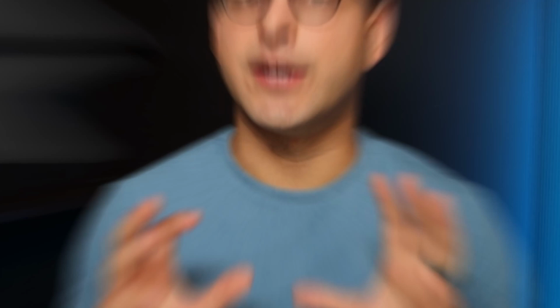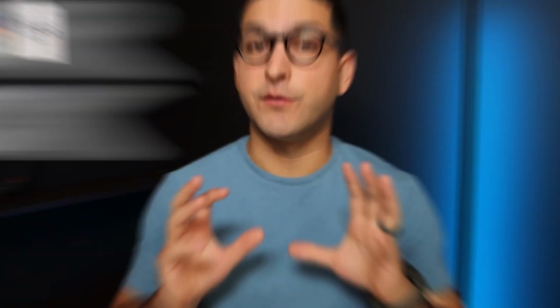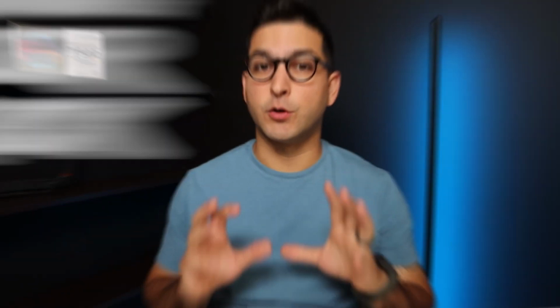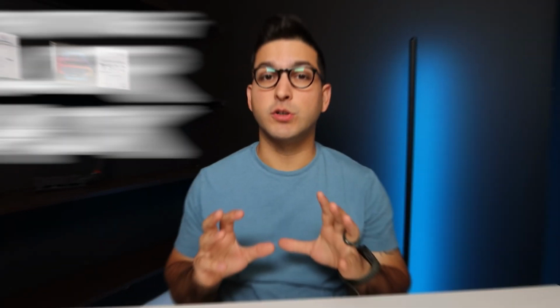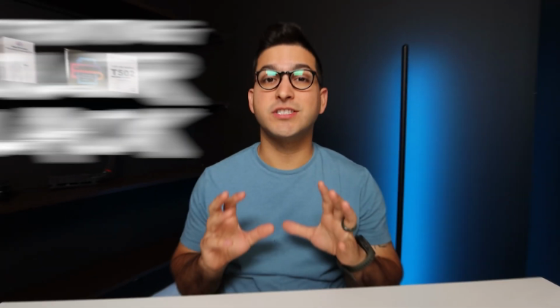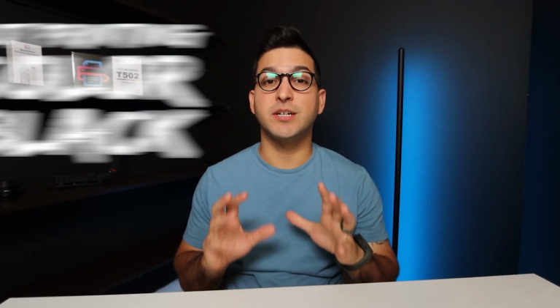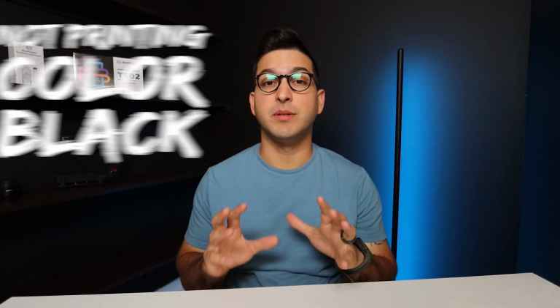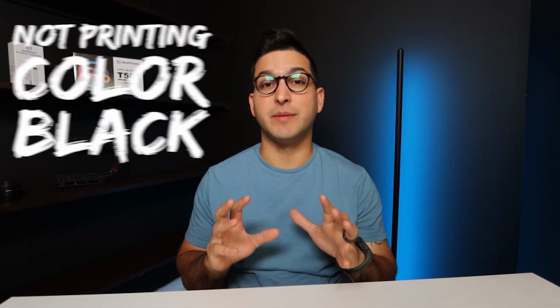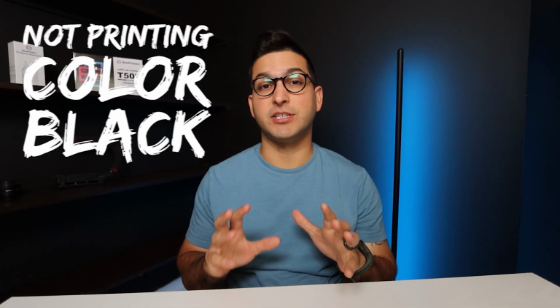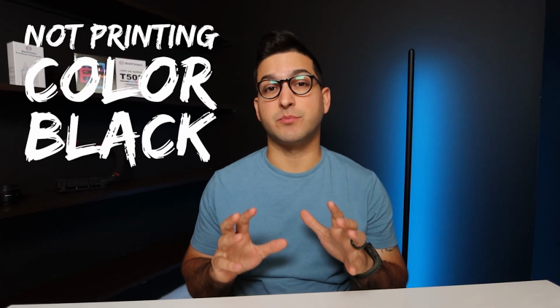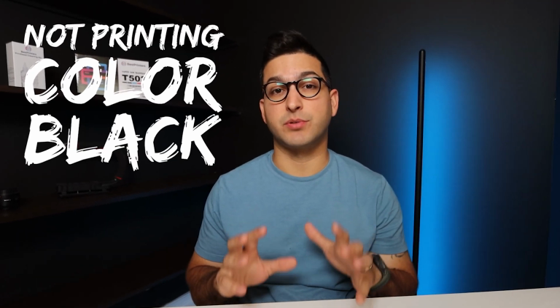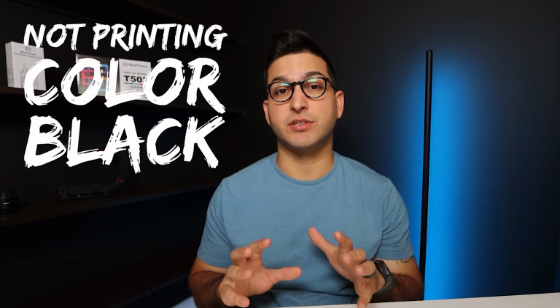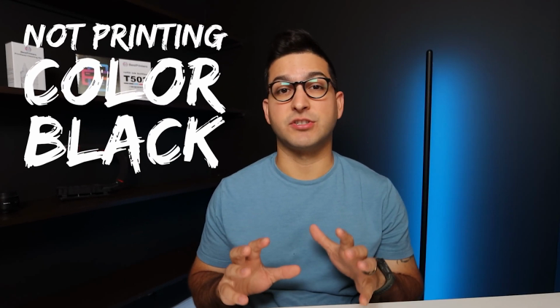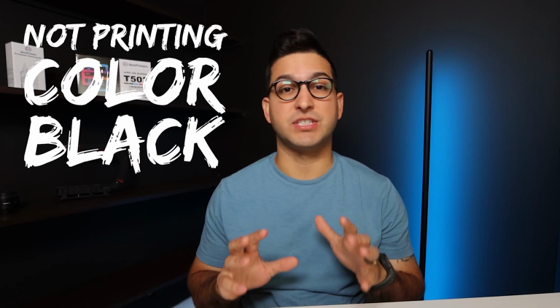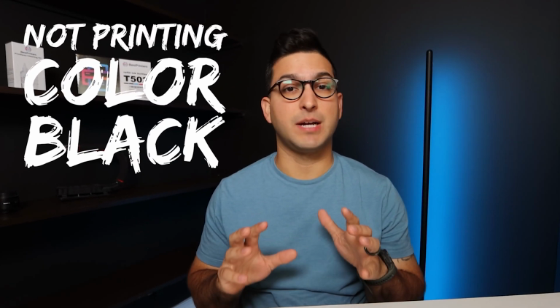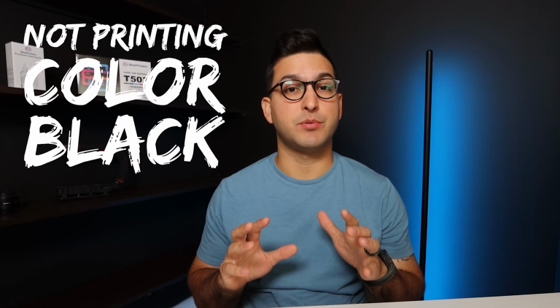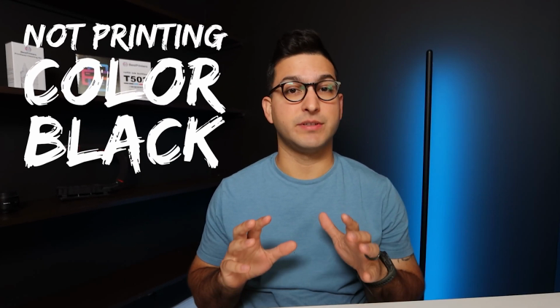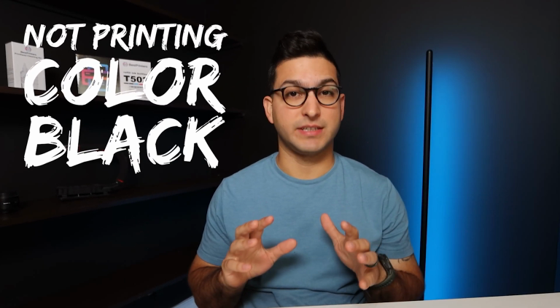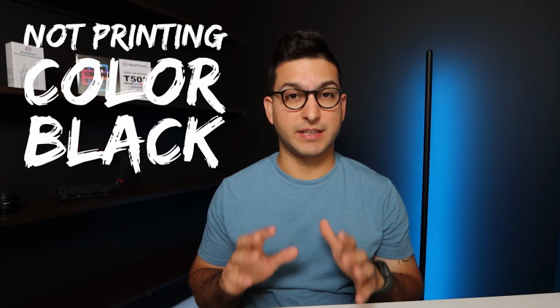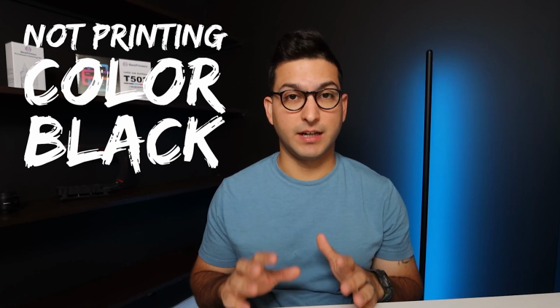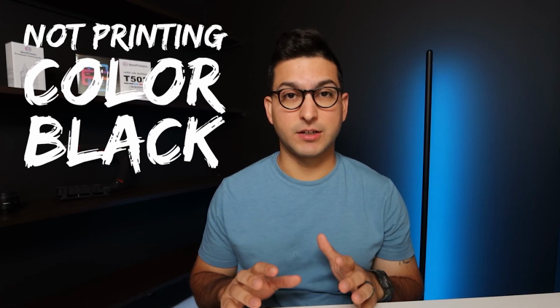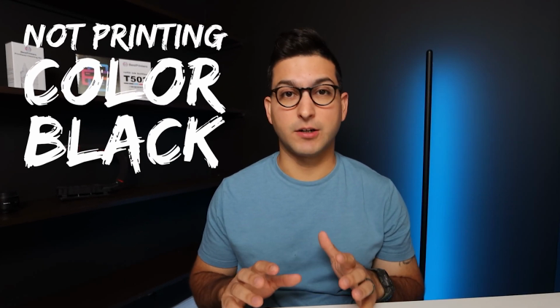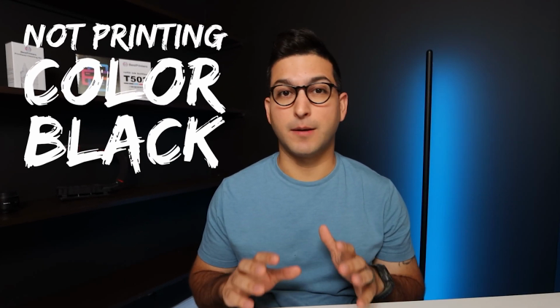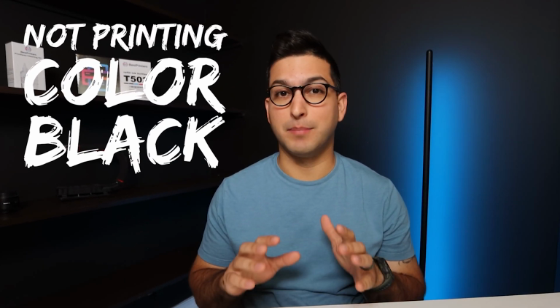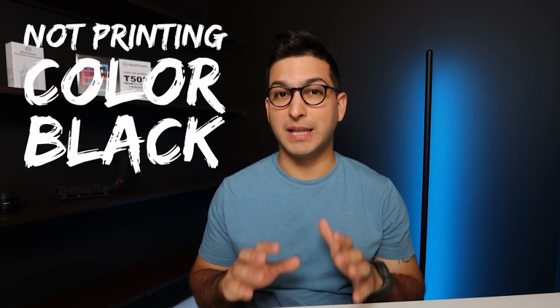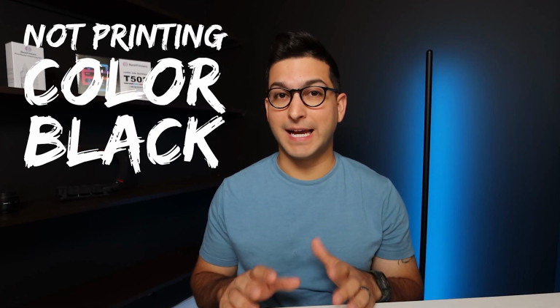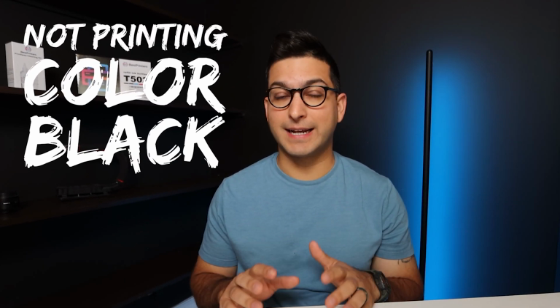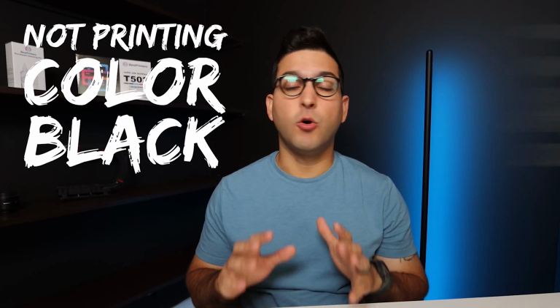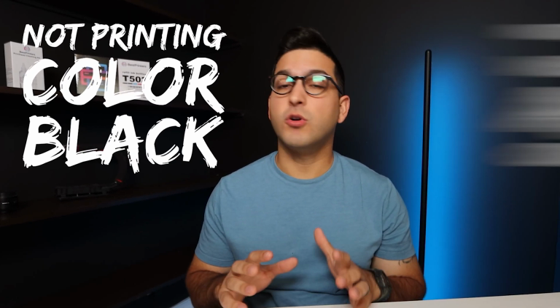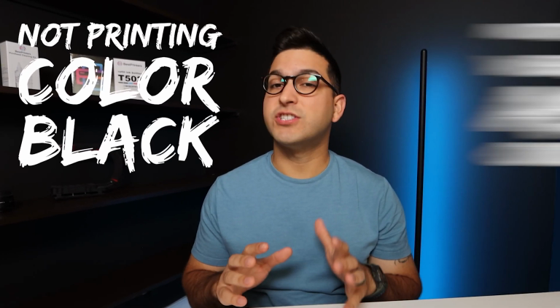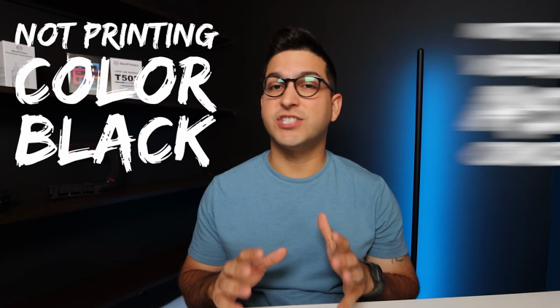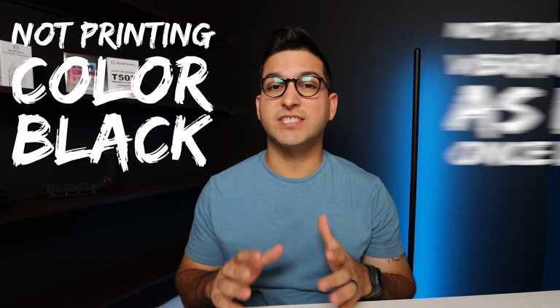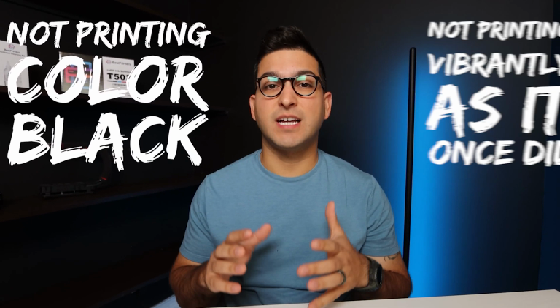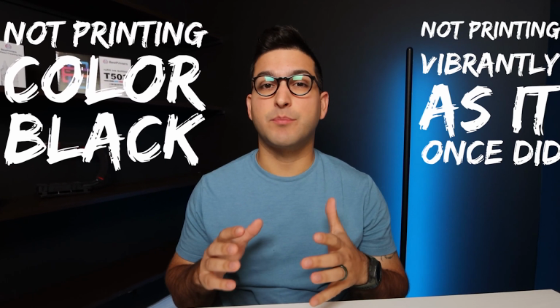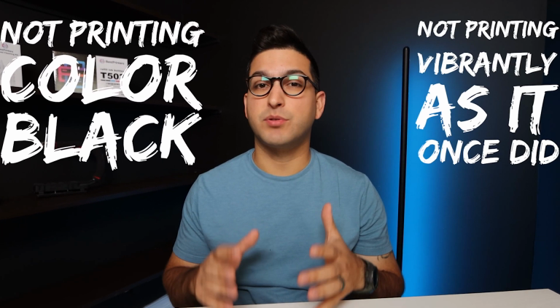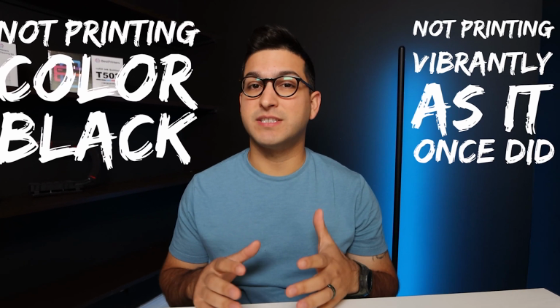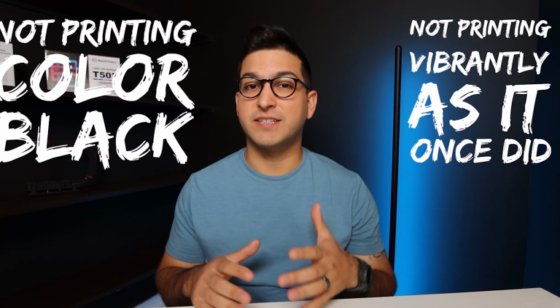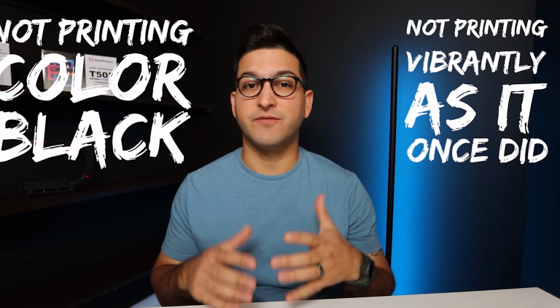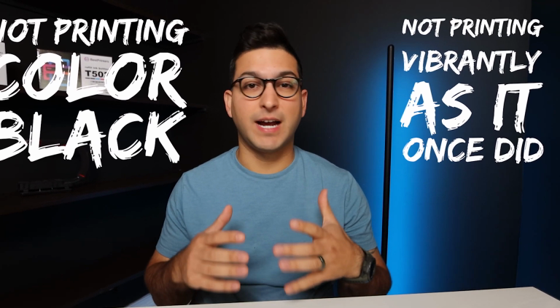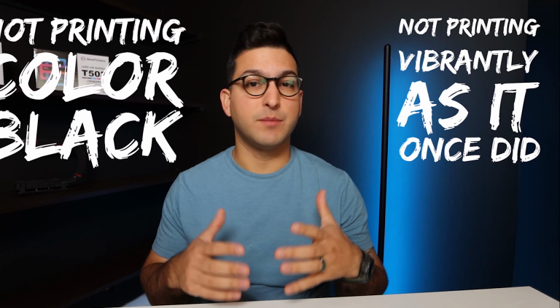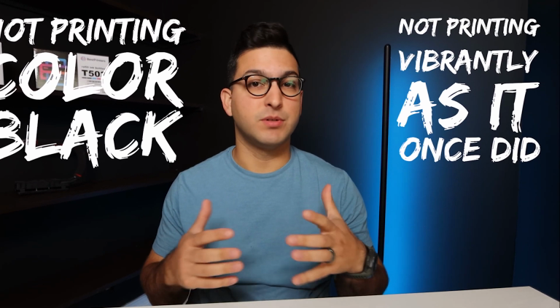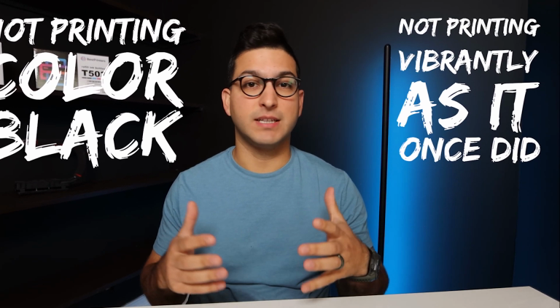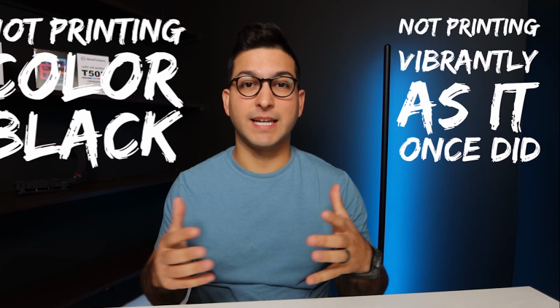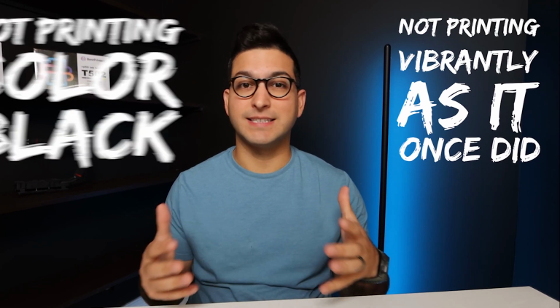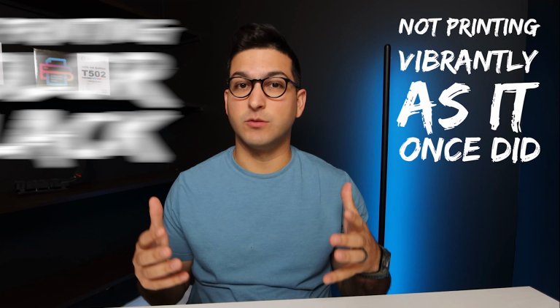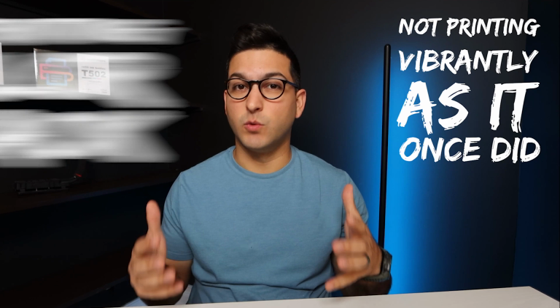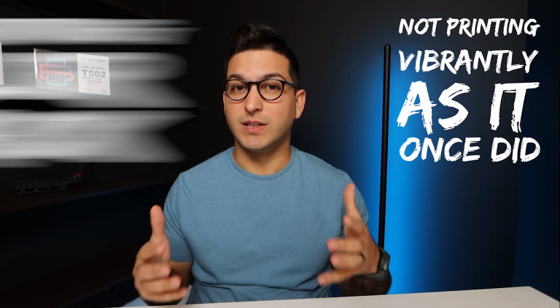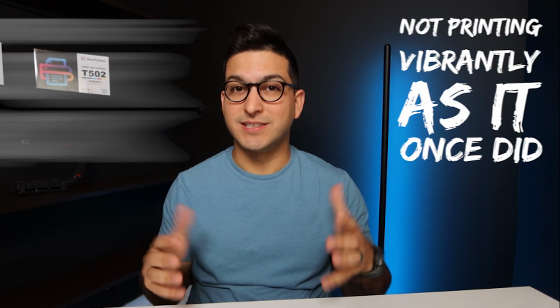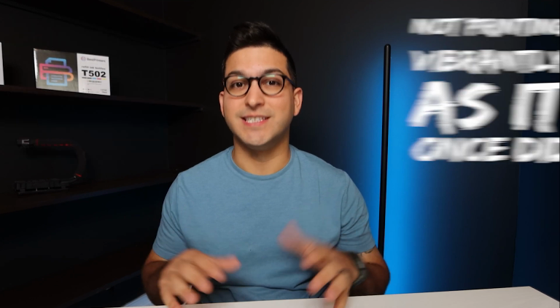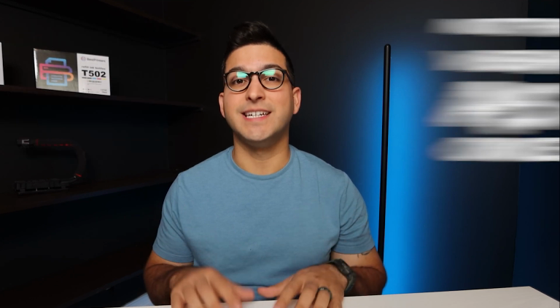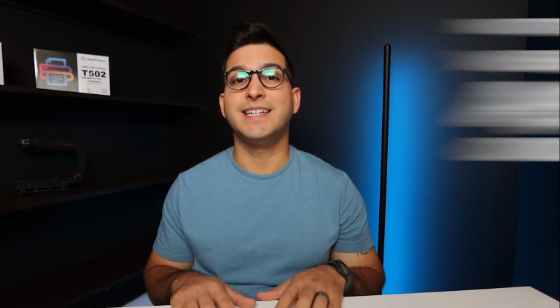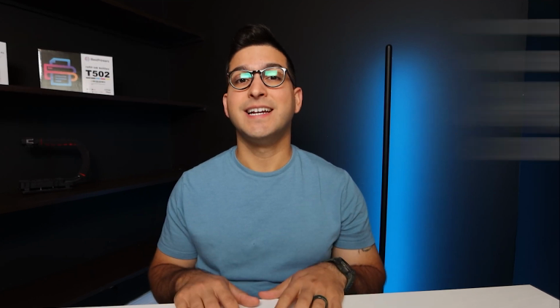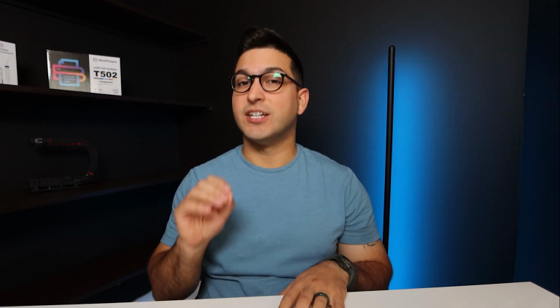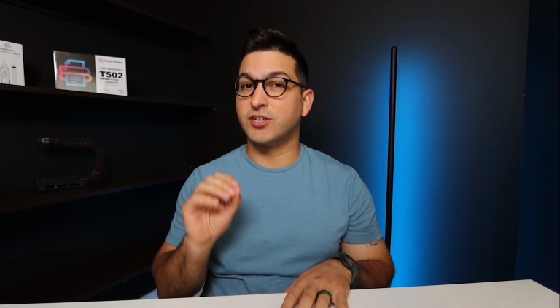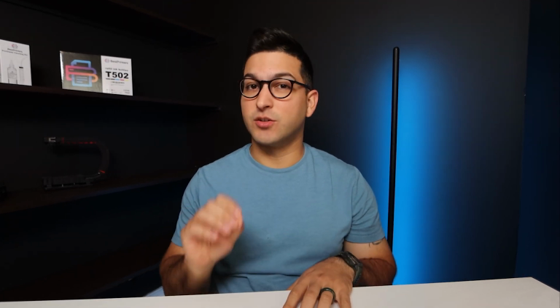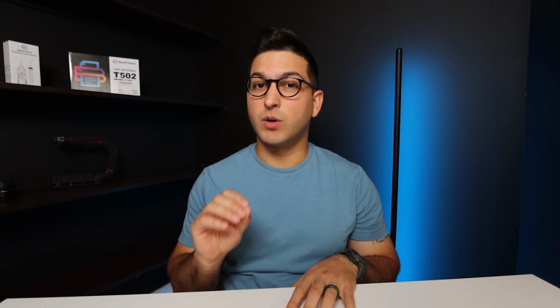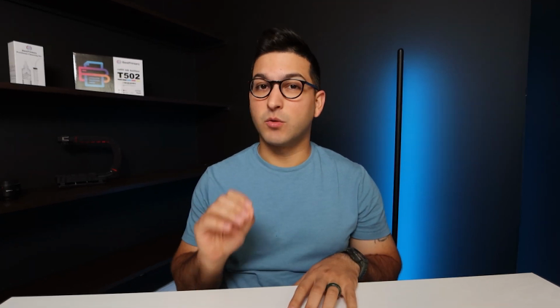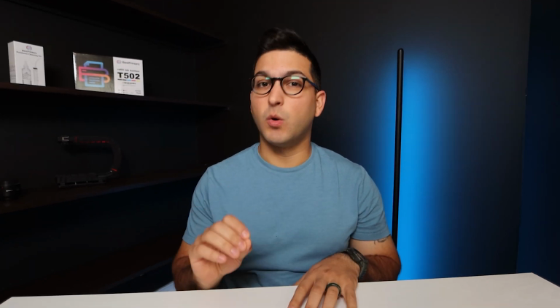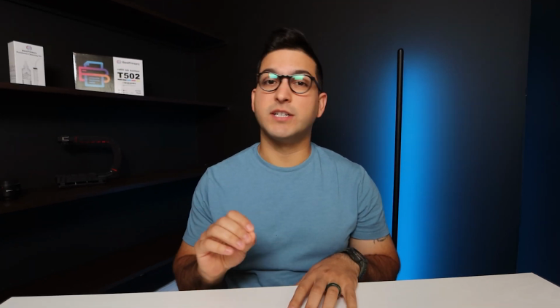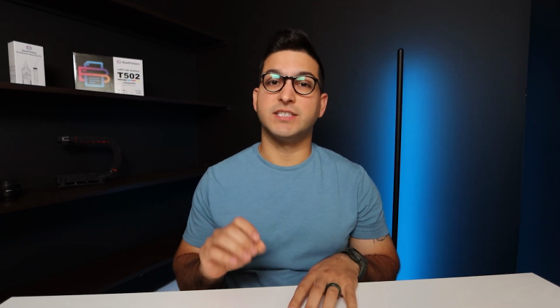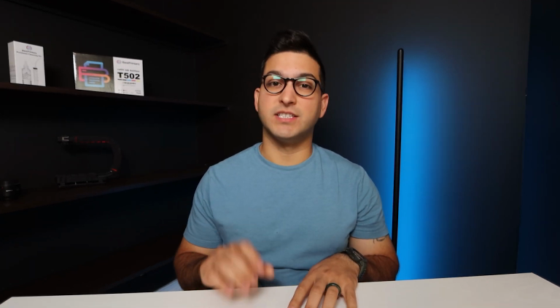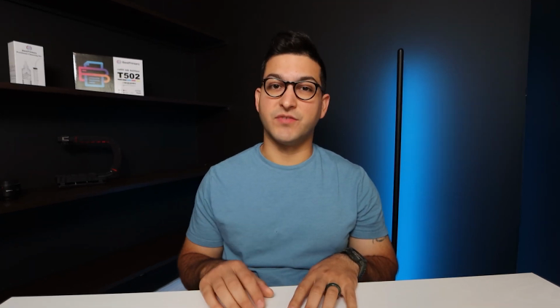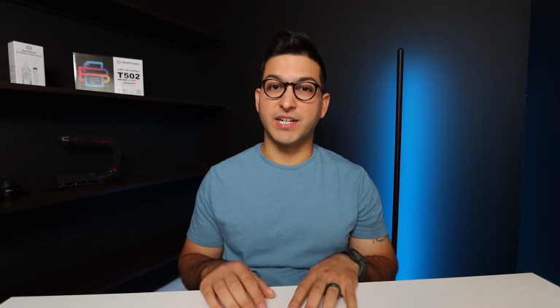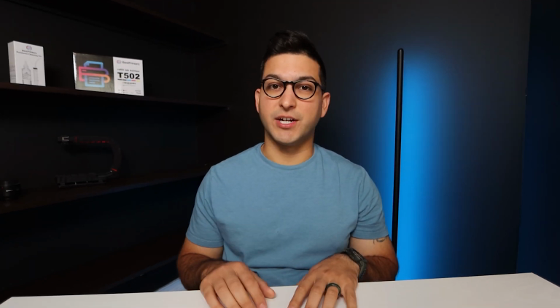If your sublimation printer is not printing color, black, or it's just not printing as vibrantly as it once did, then you're going to want to watch this video.